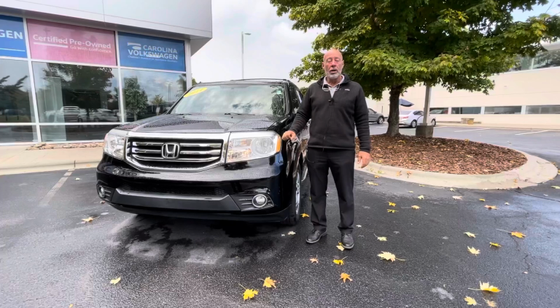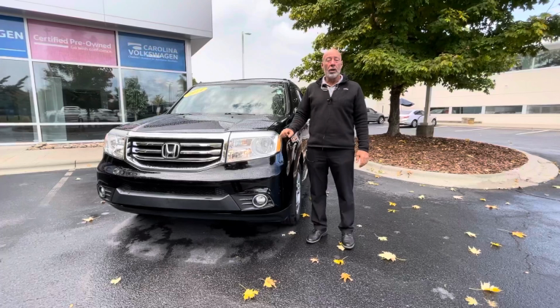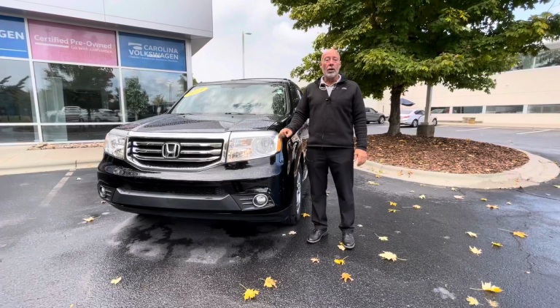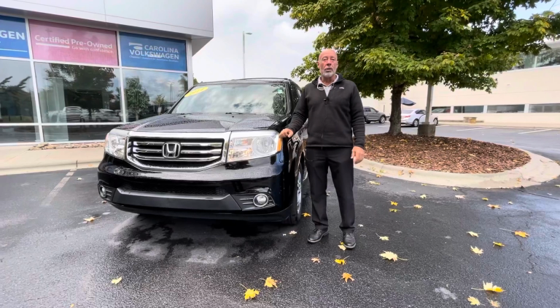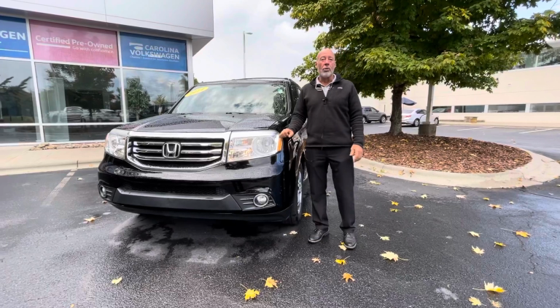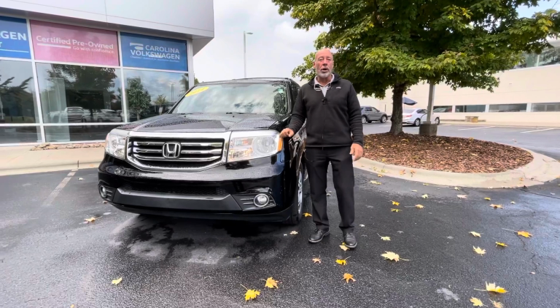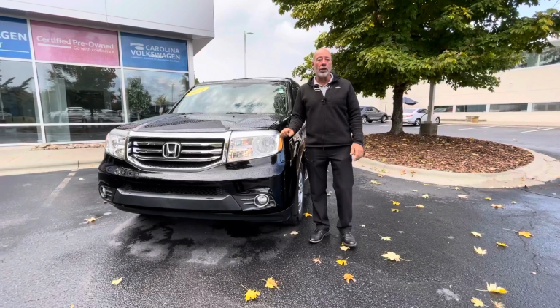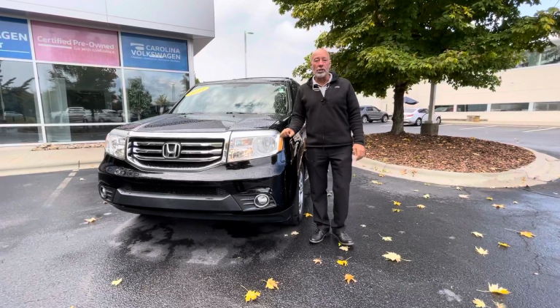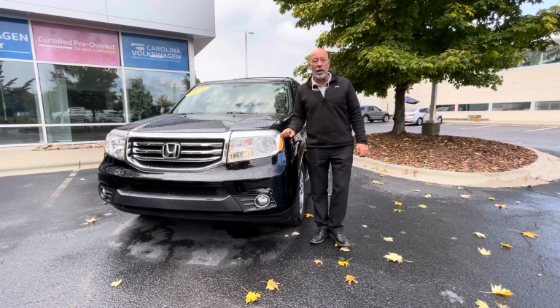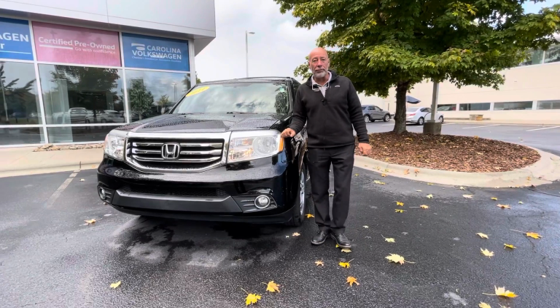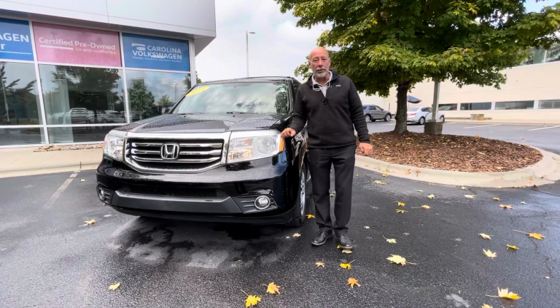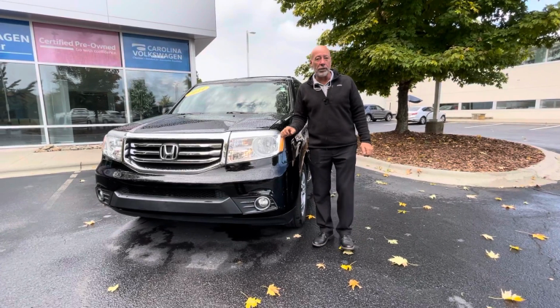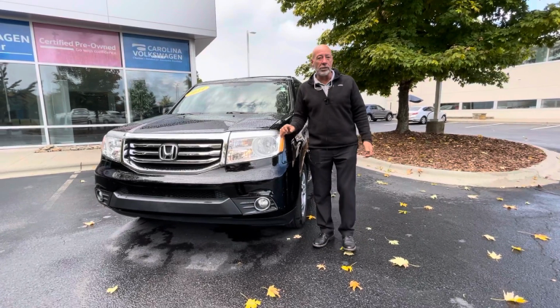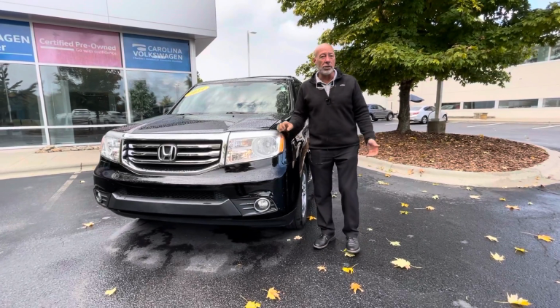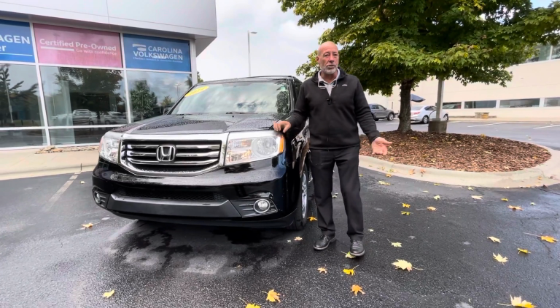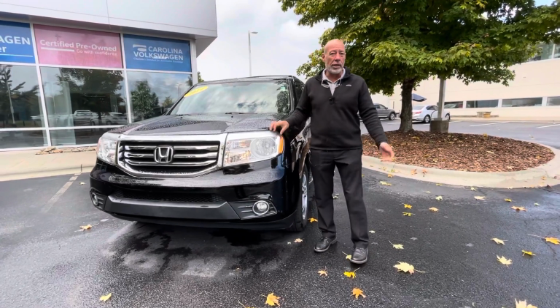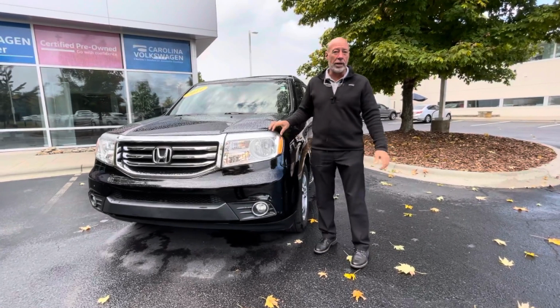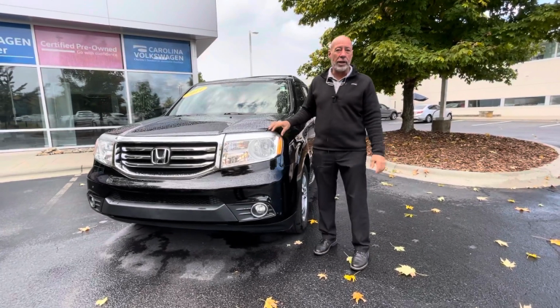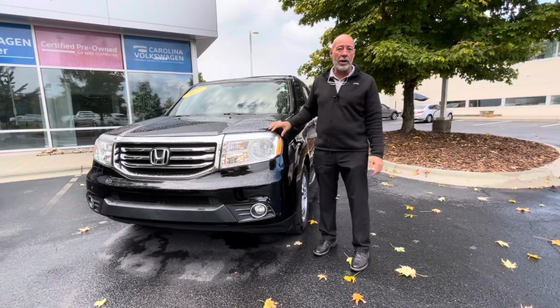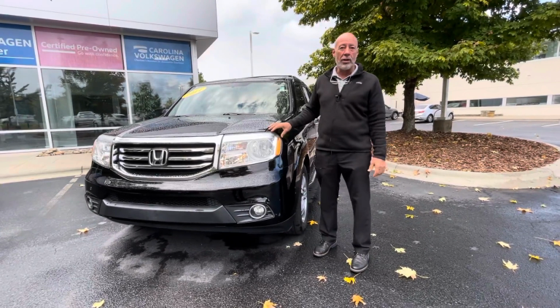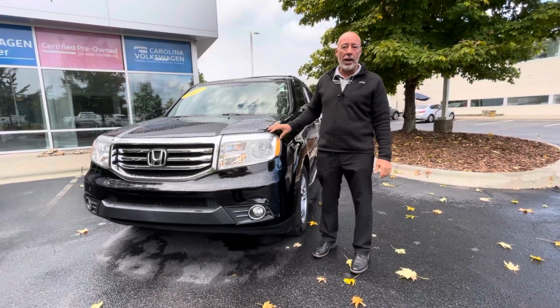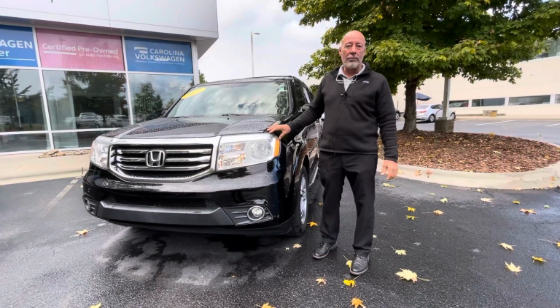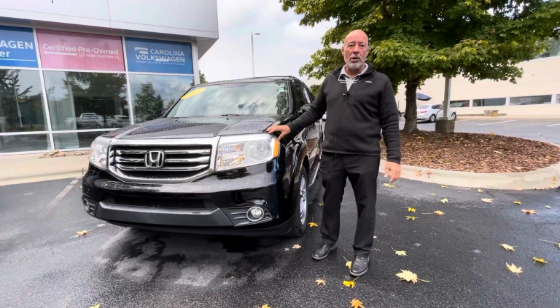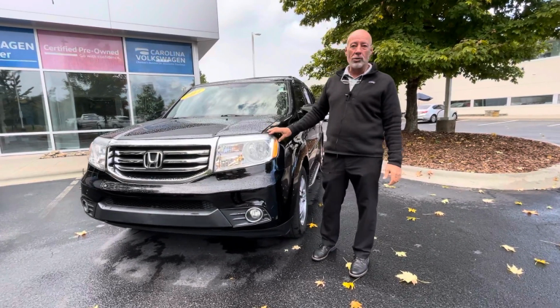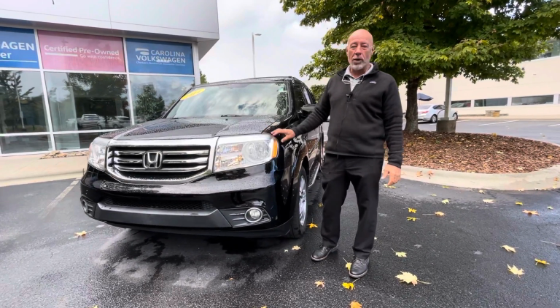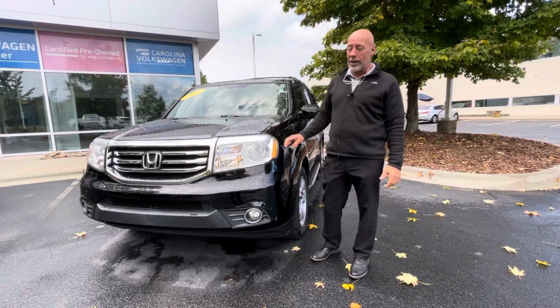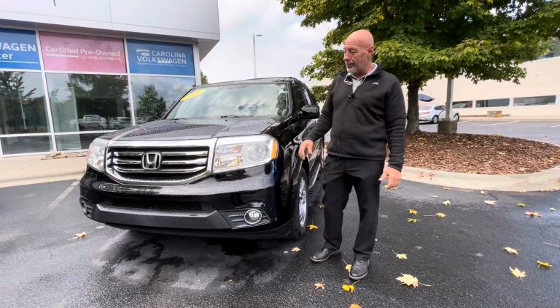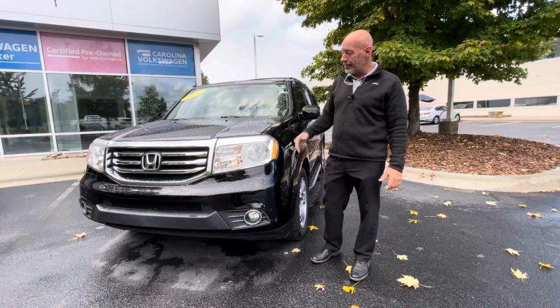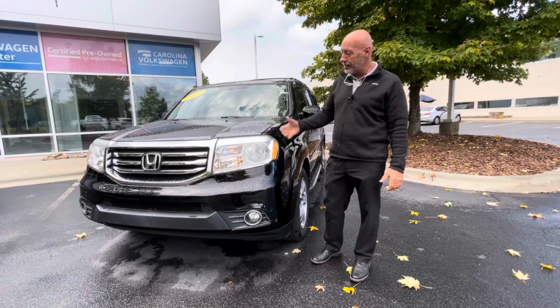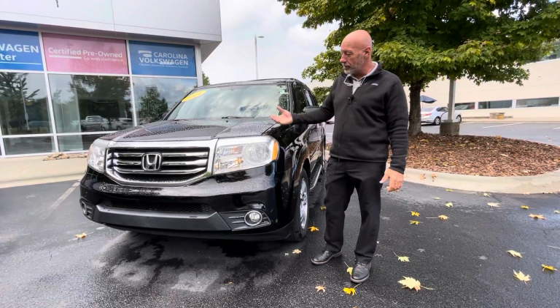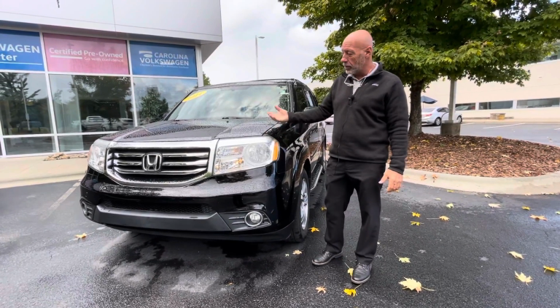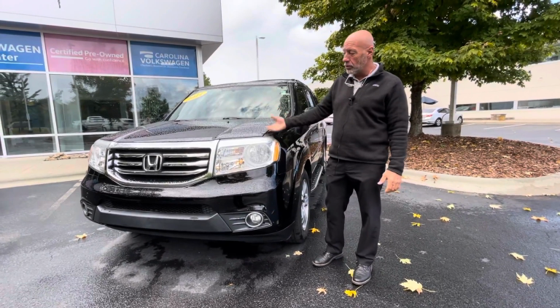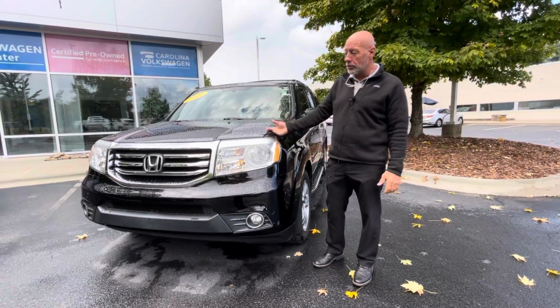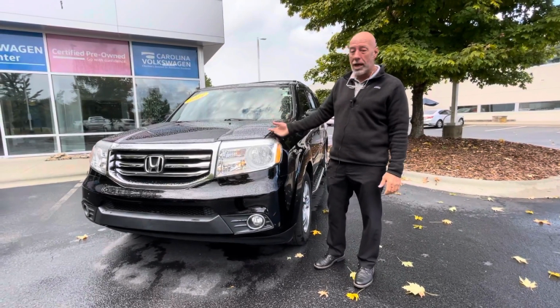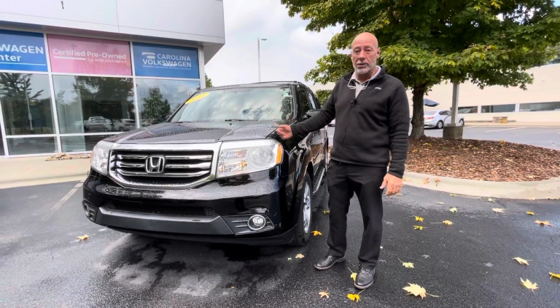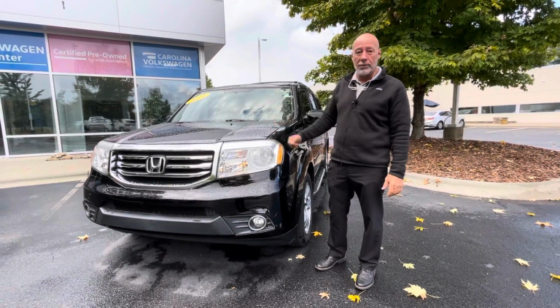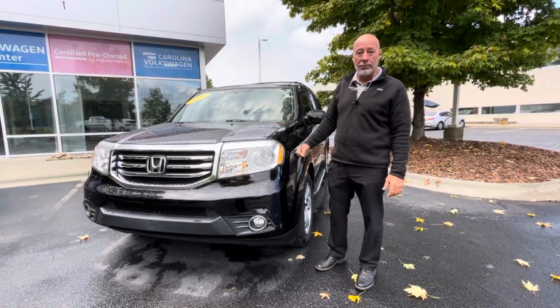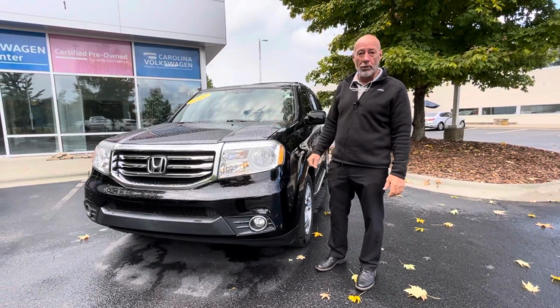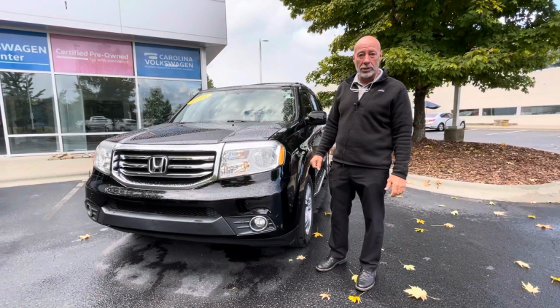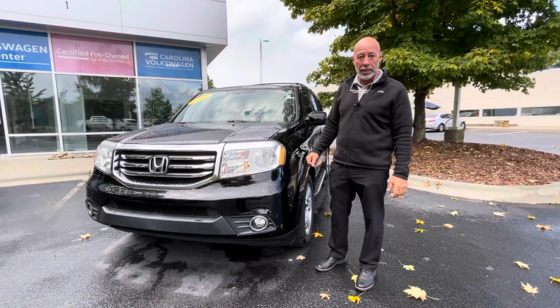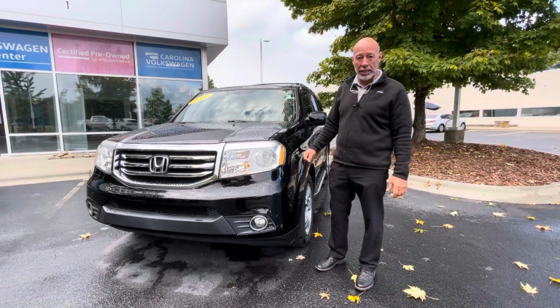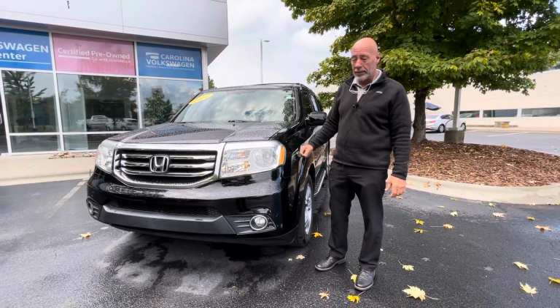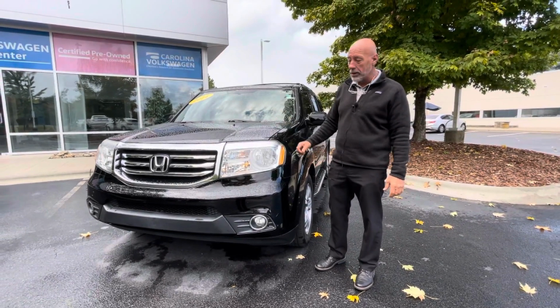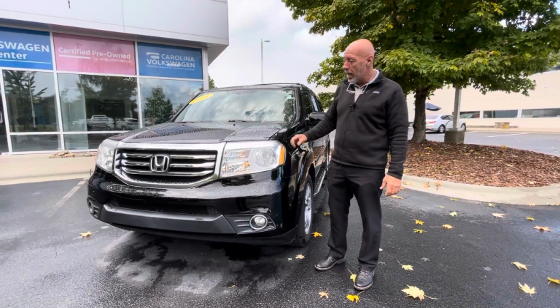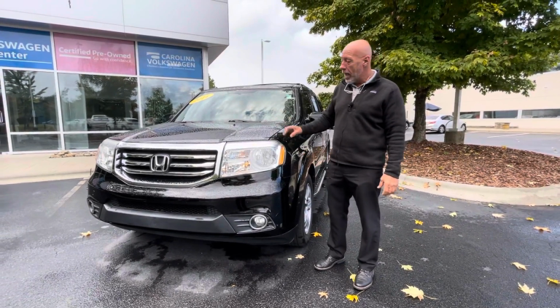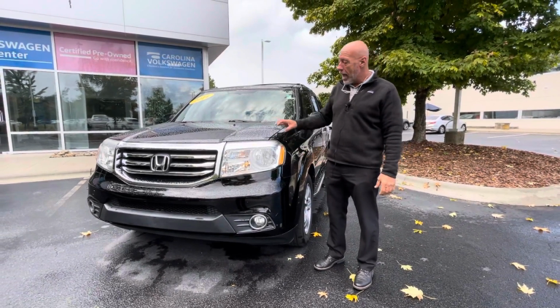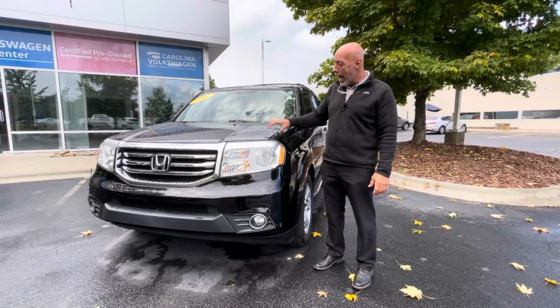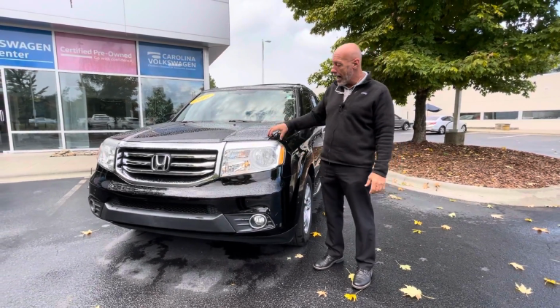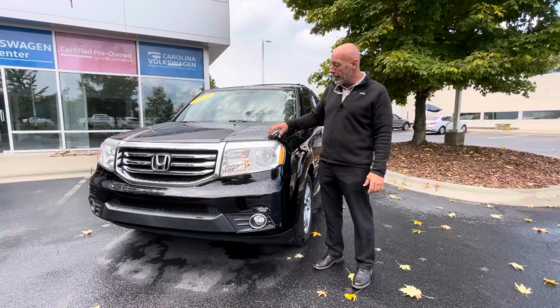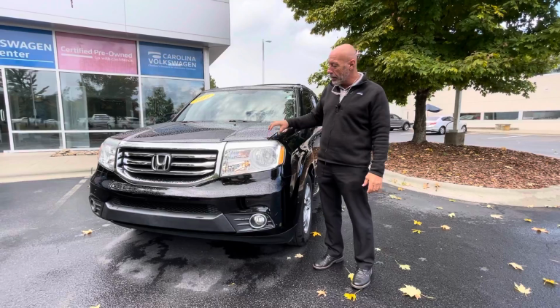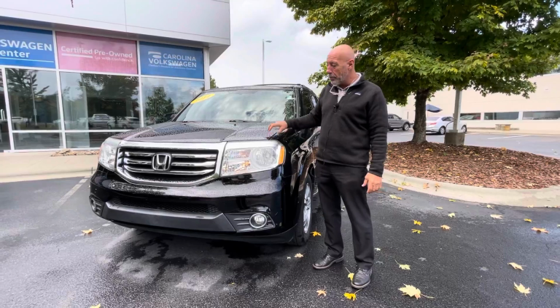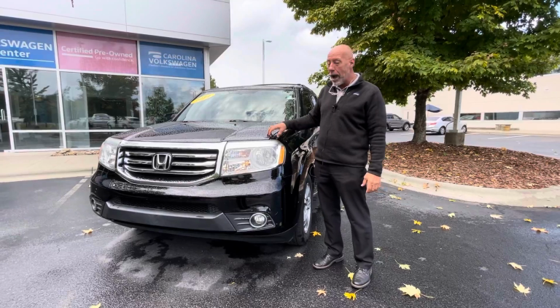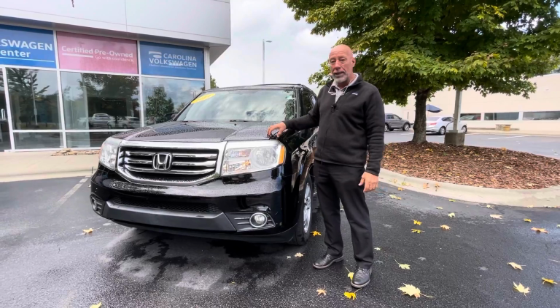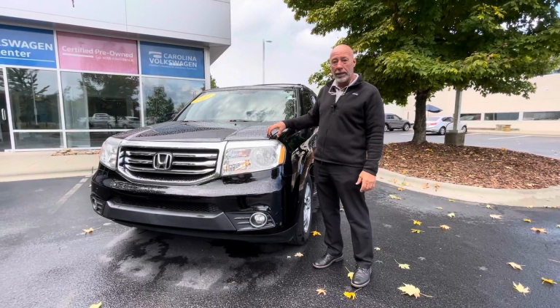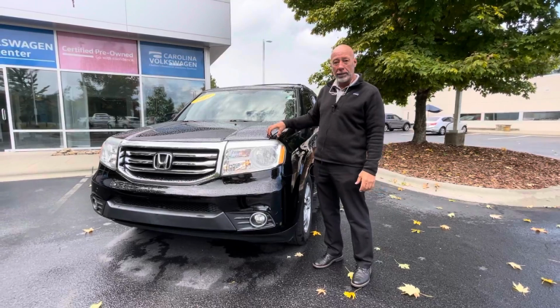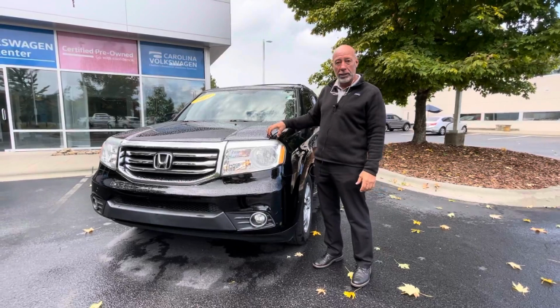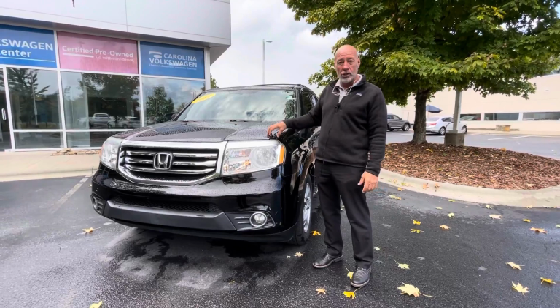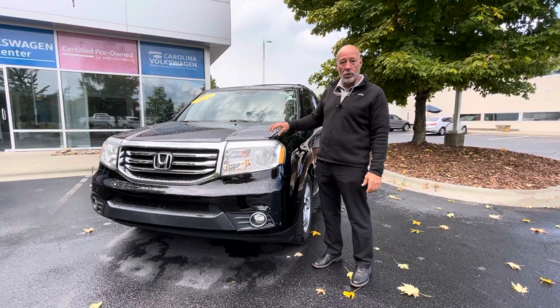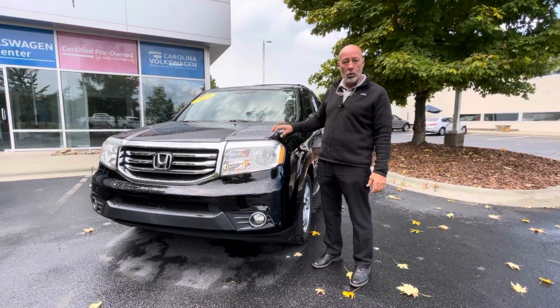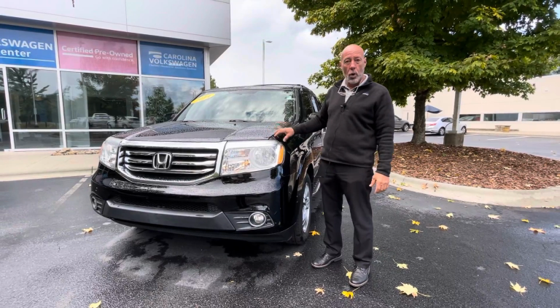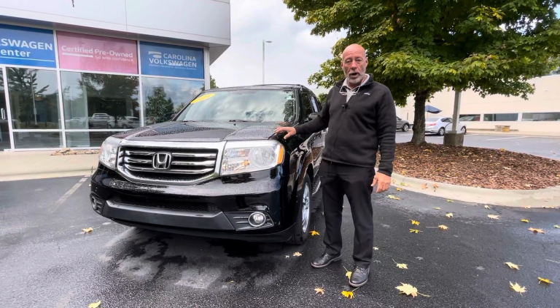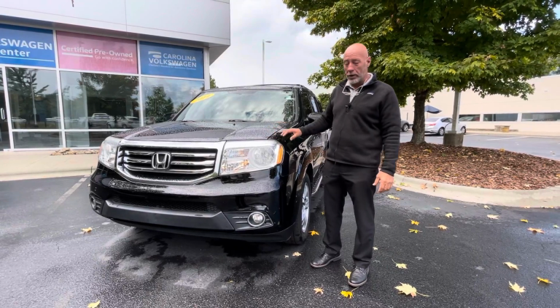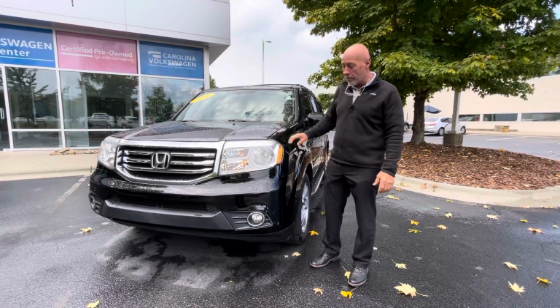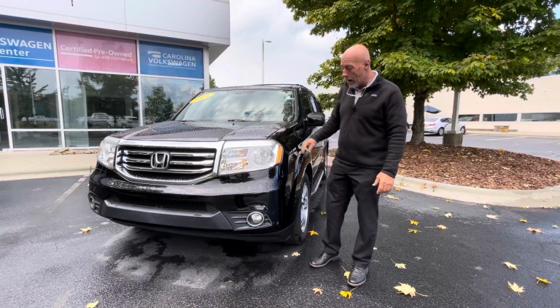Good morning, Jennifer. This is Craig at Carolina Volkswagen. This is the 2014 Honda Pilot that you inquired about.